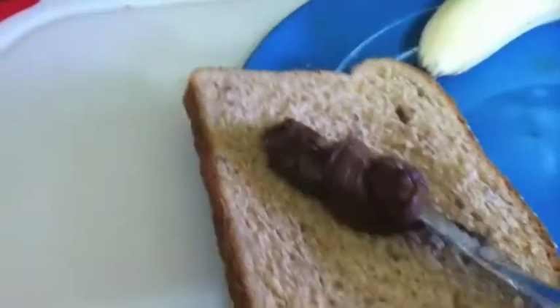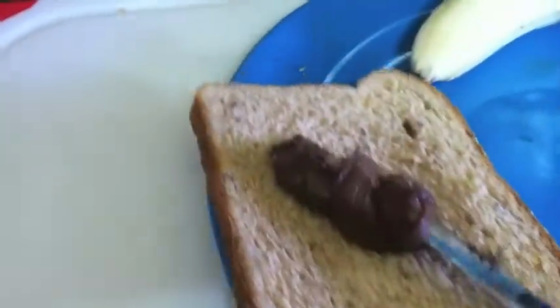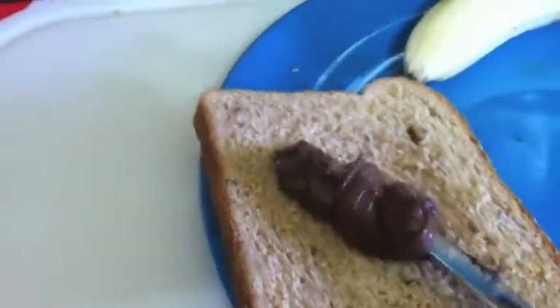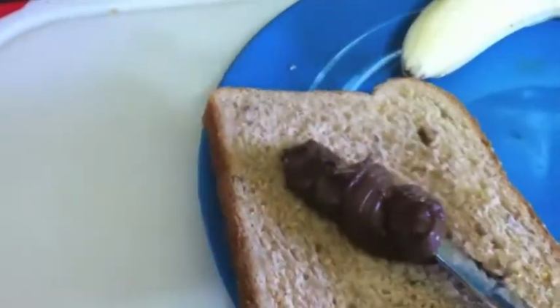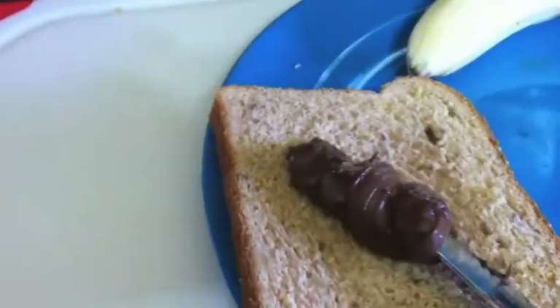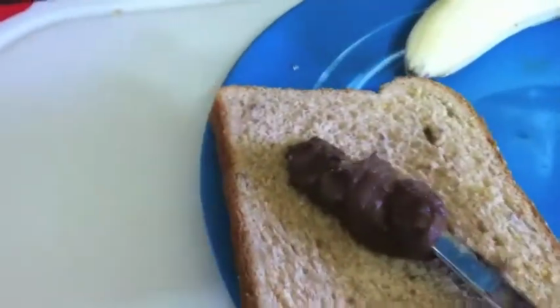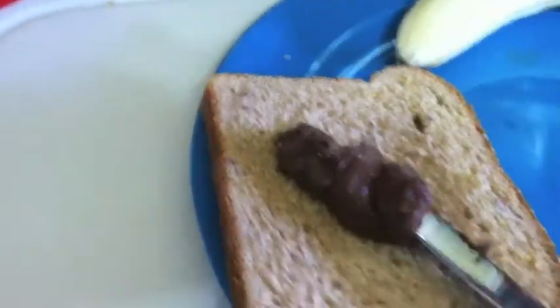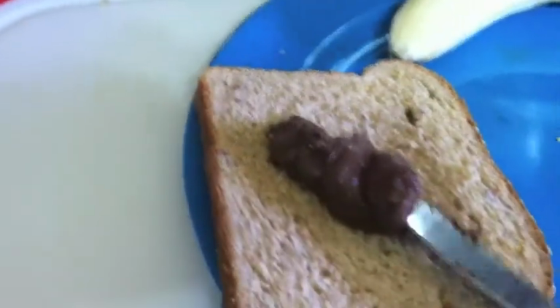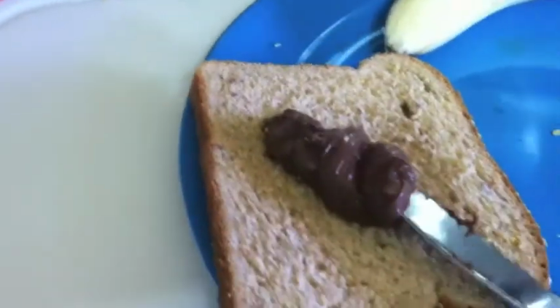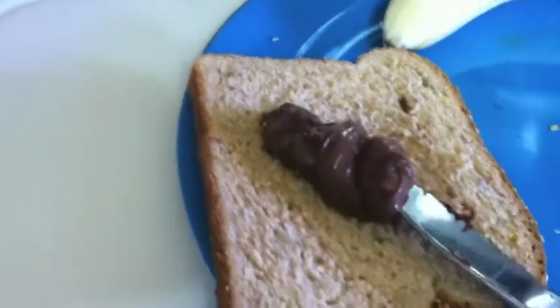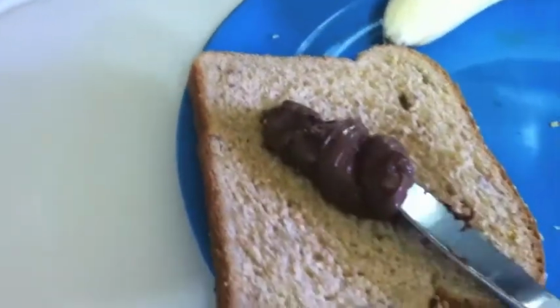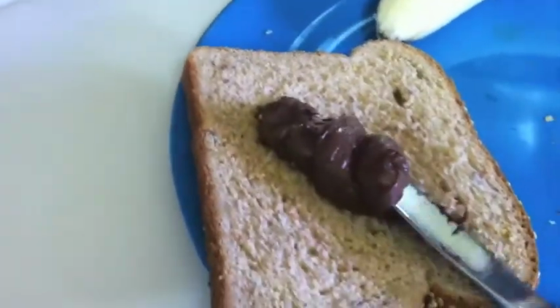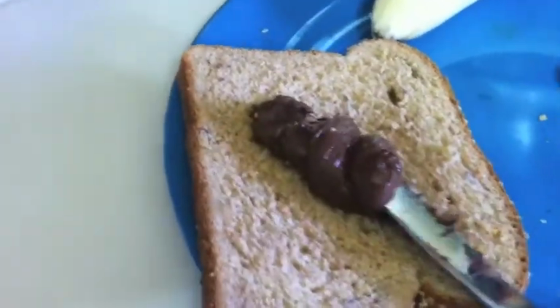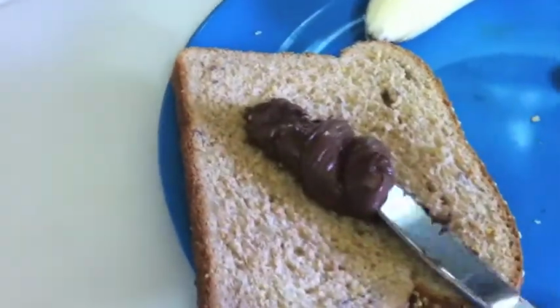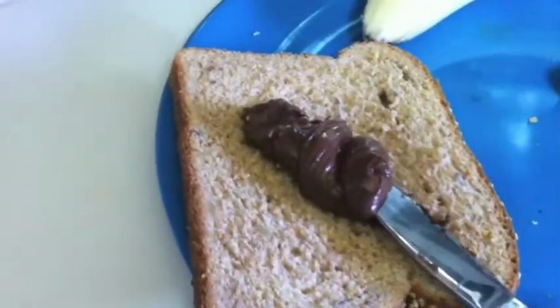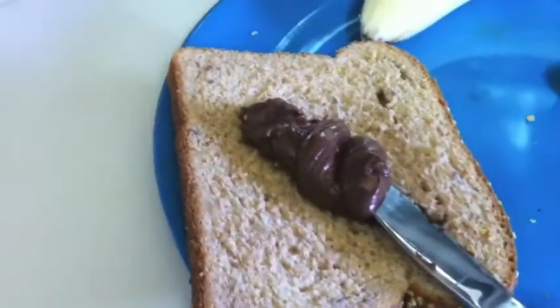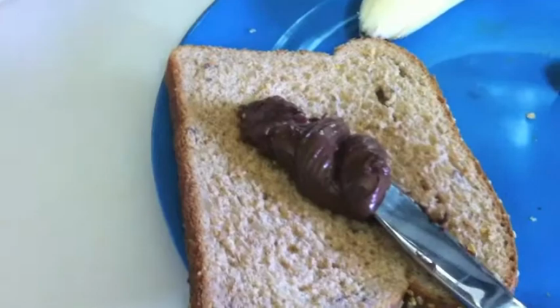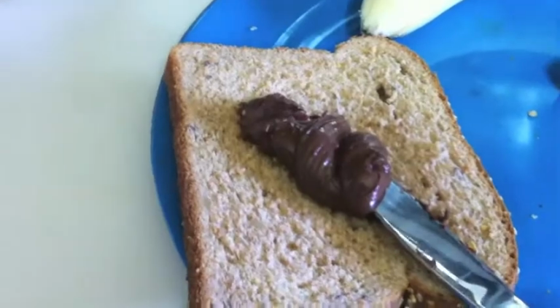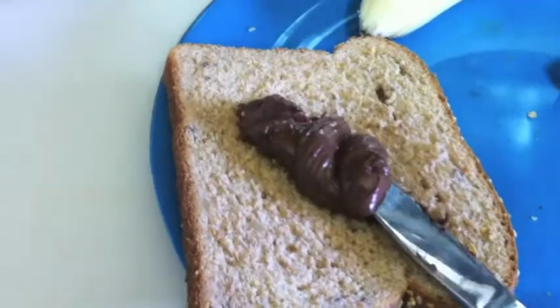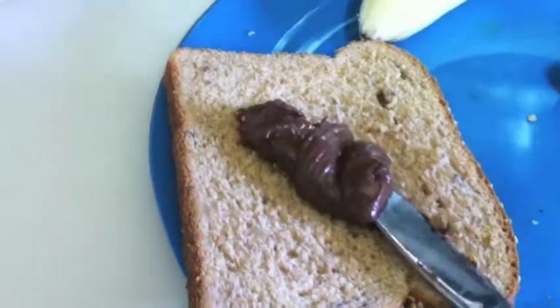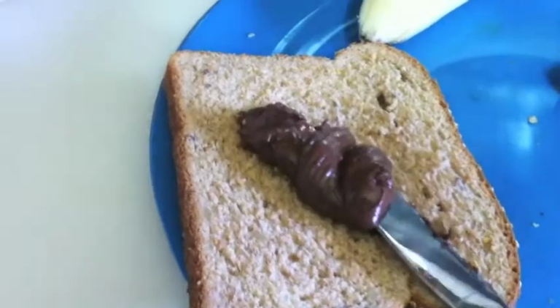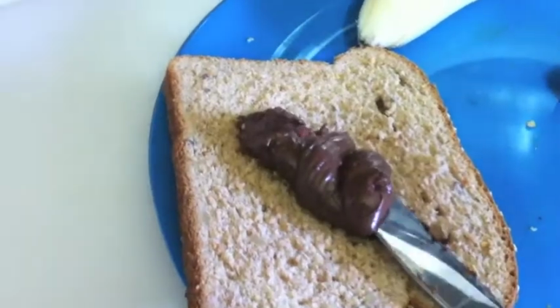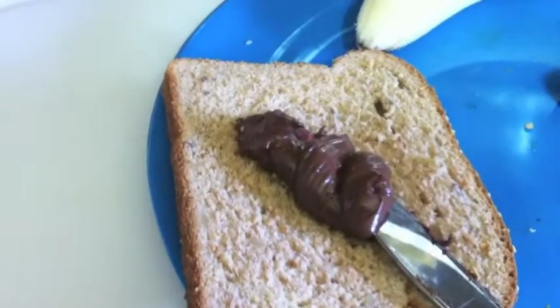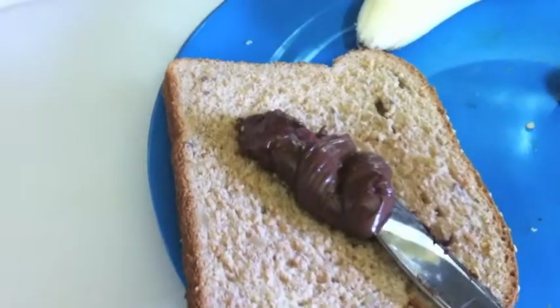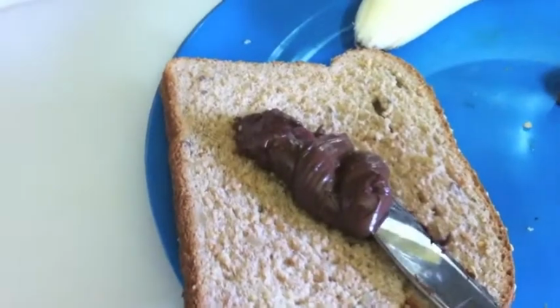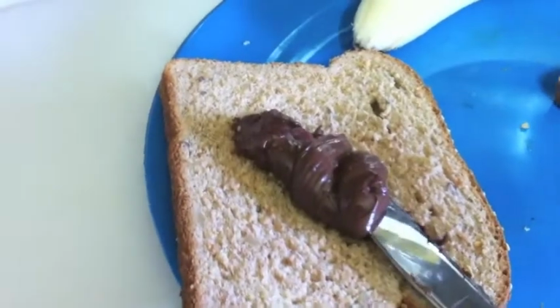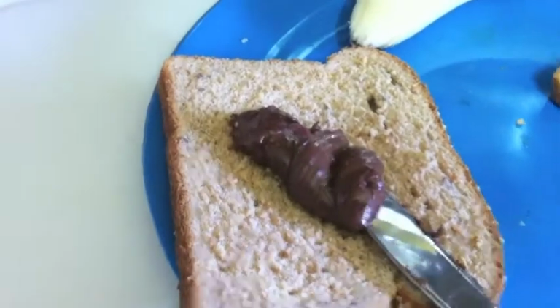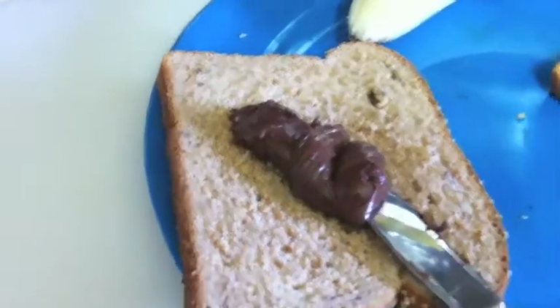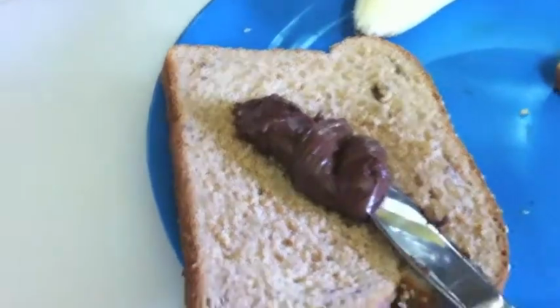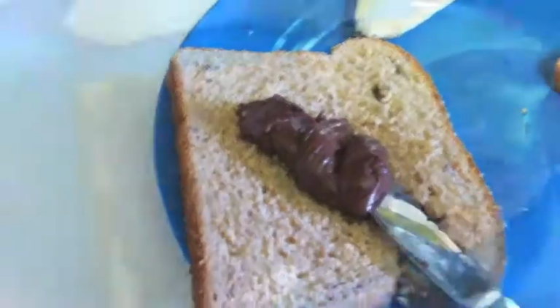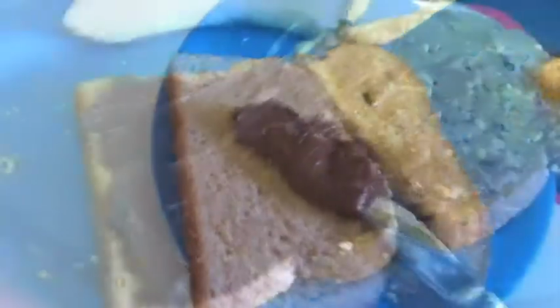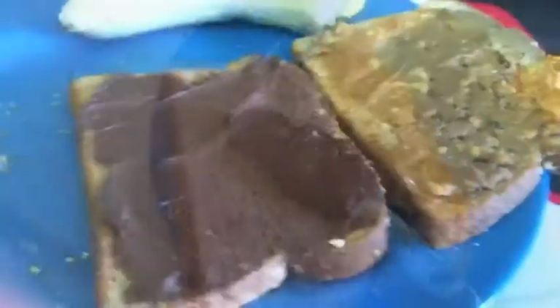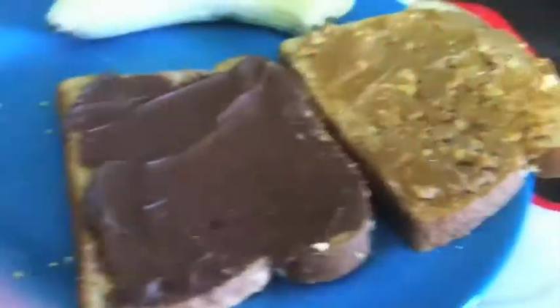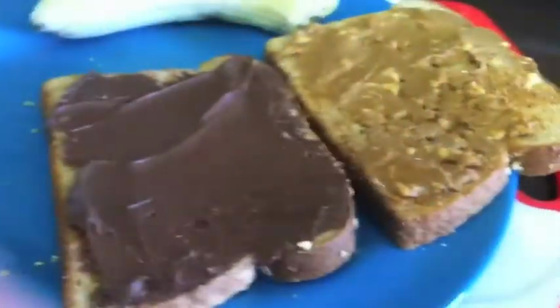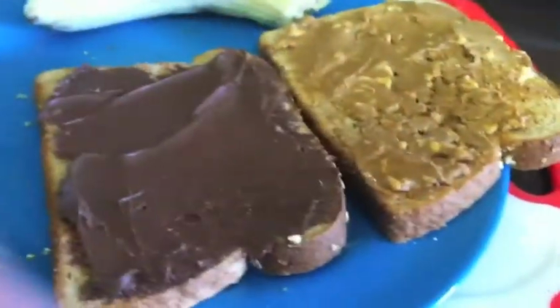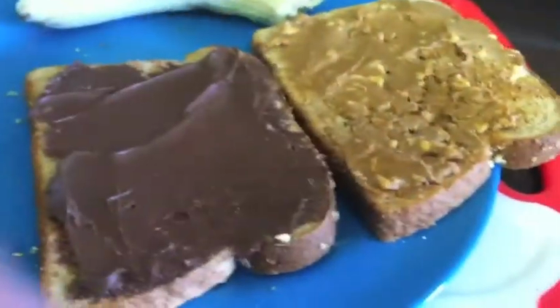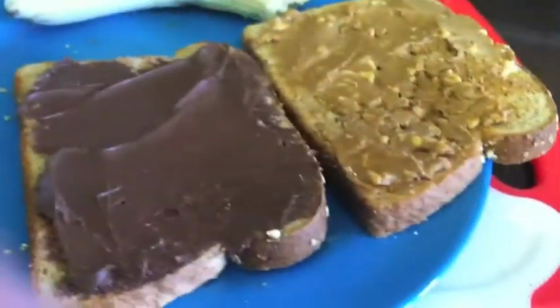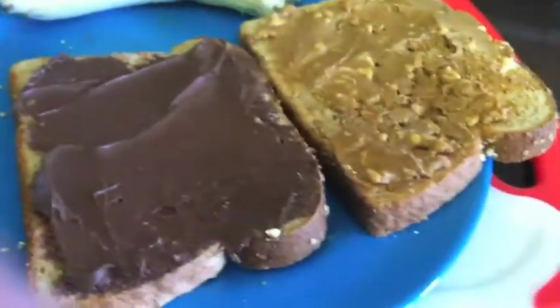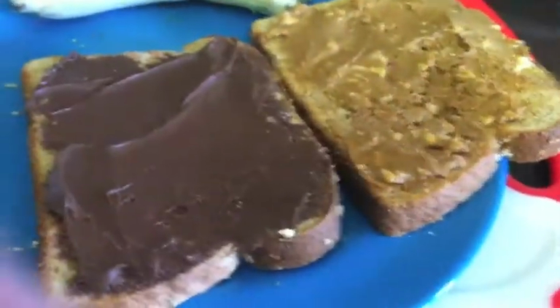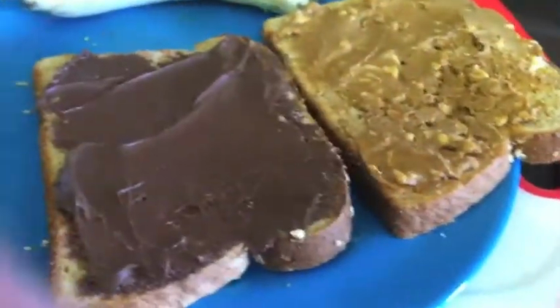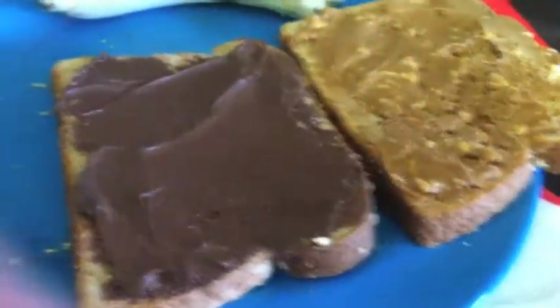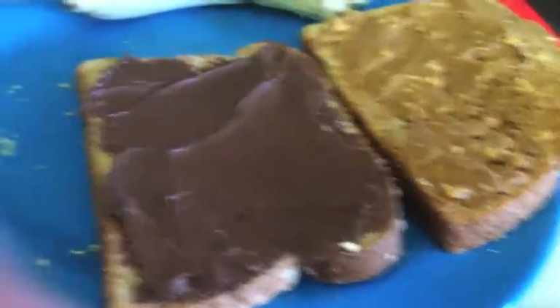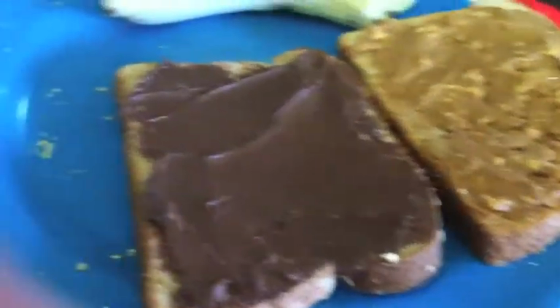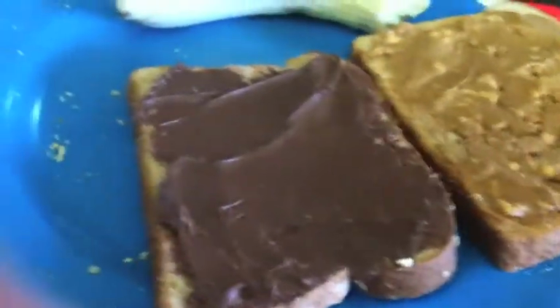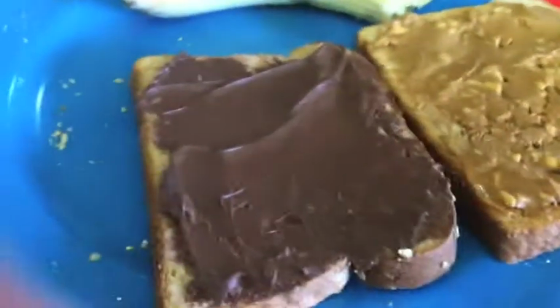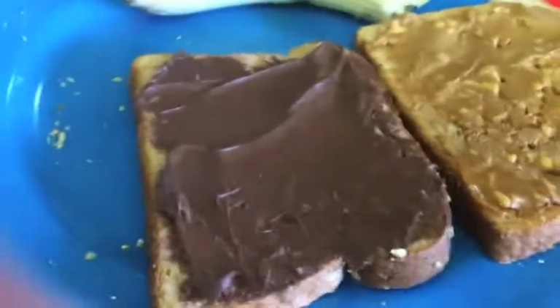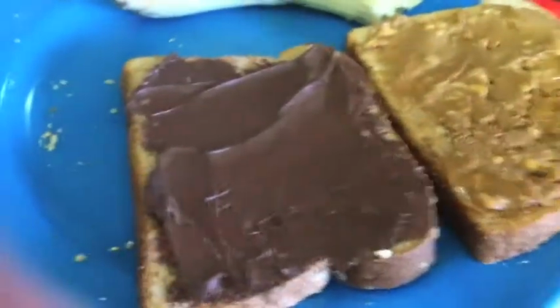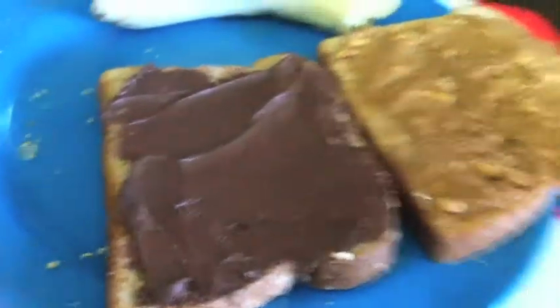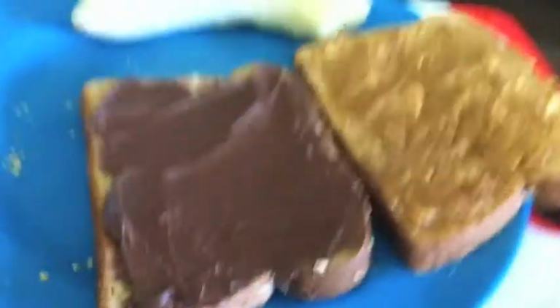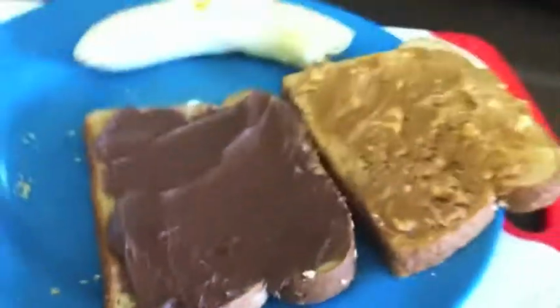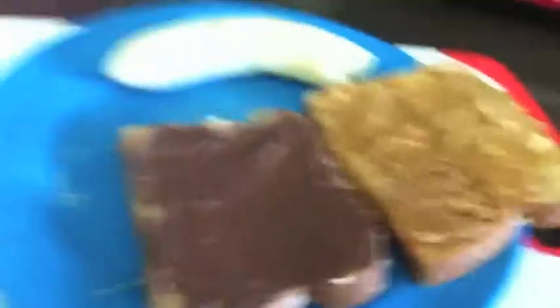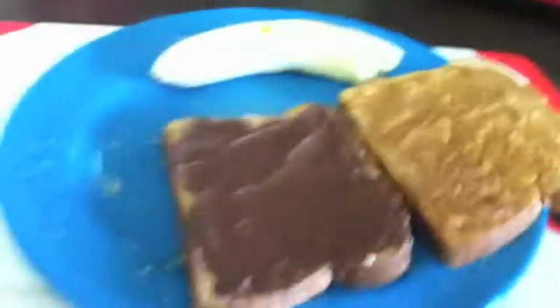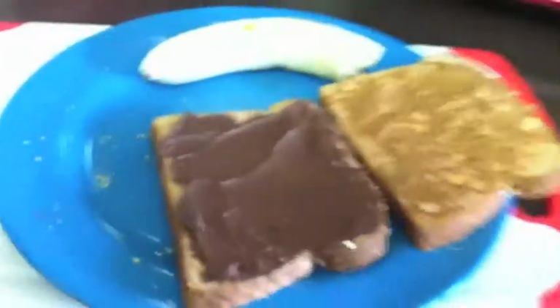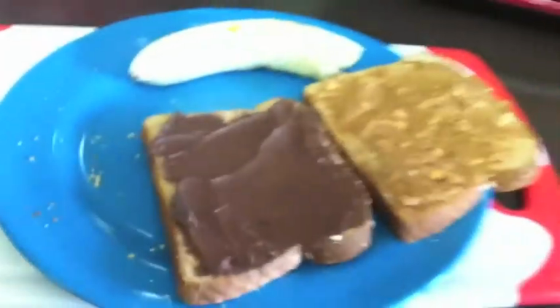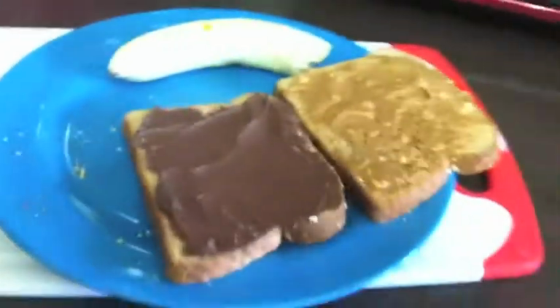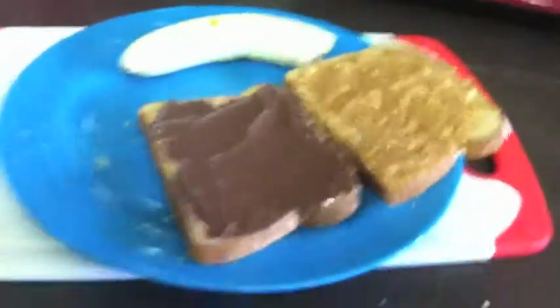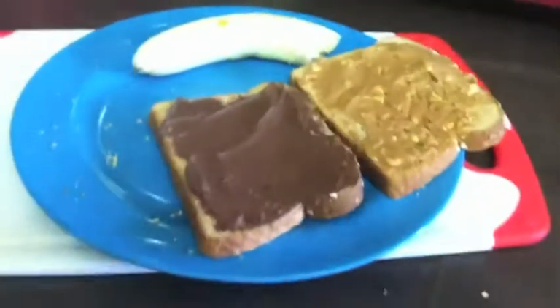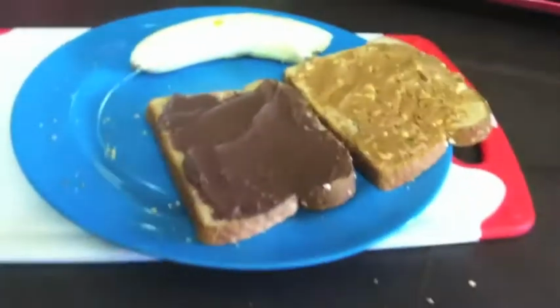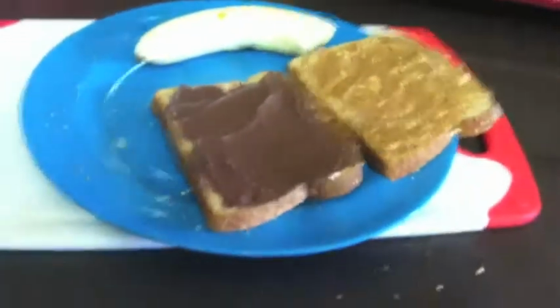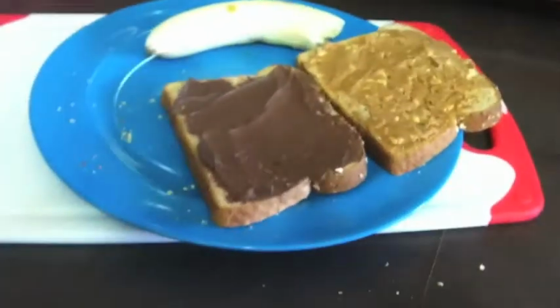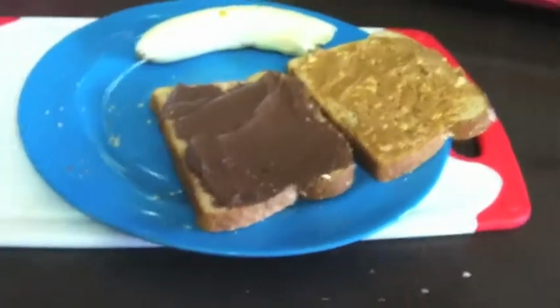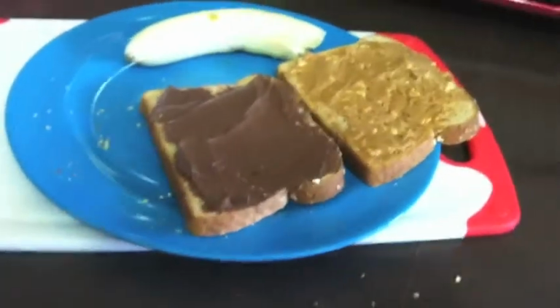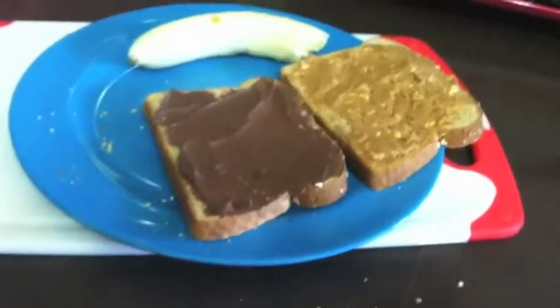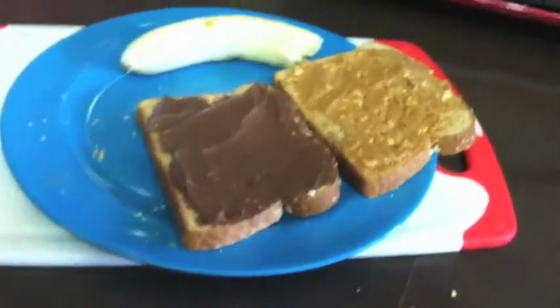With a clean knife, replicate this spreading technique with the Nutella, making sure to evenly distribute it across your bread slice.